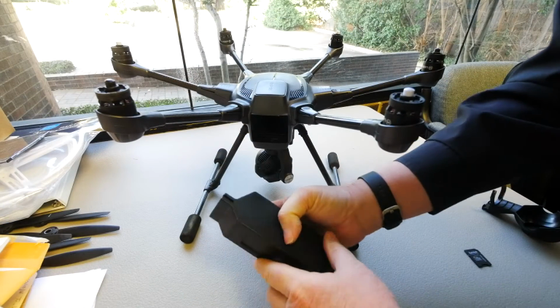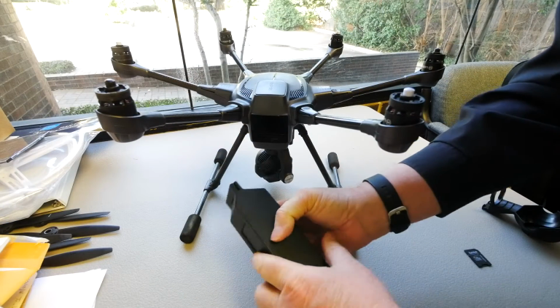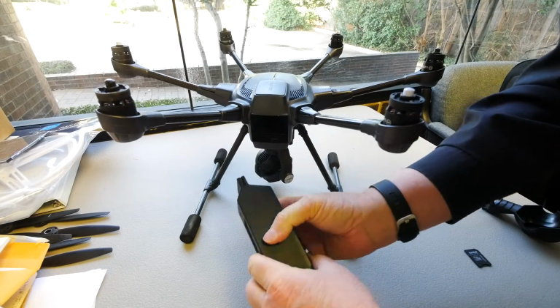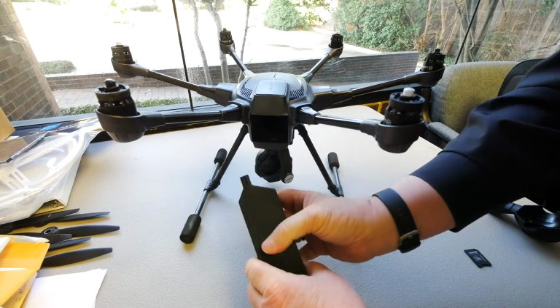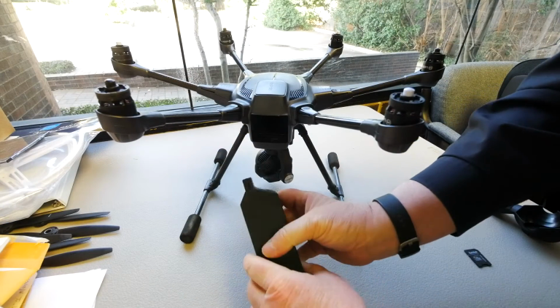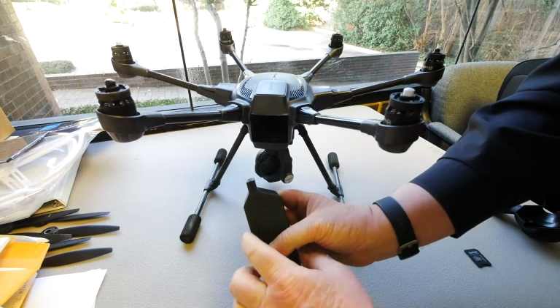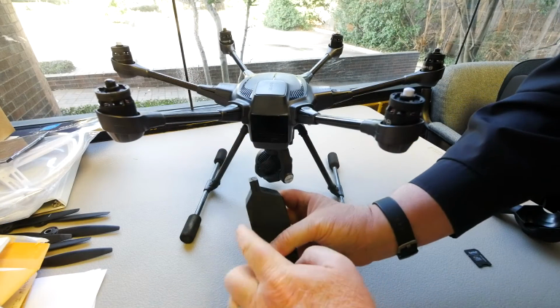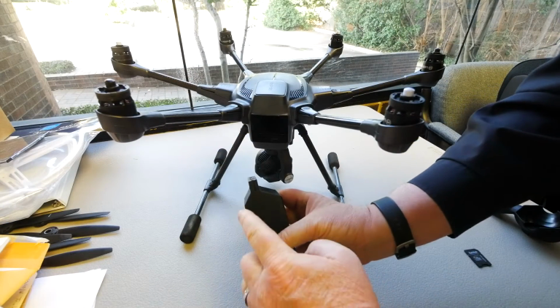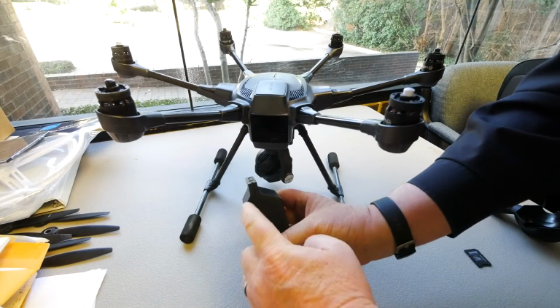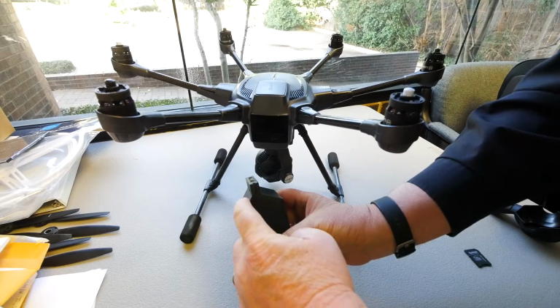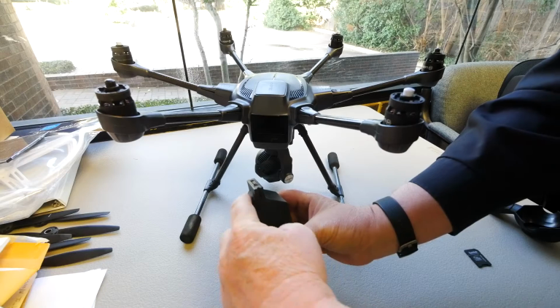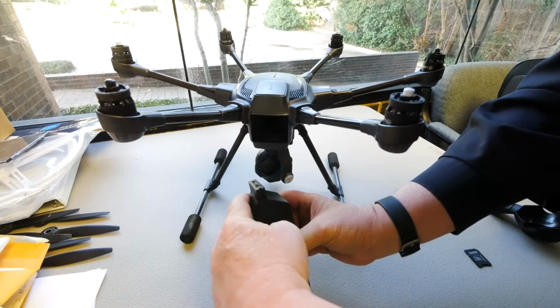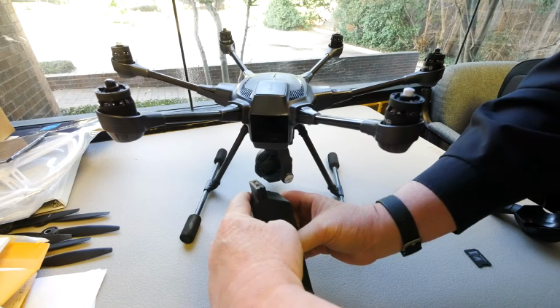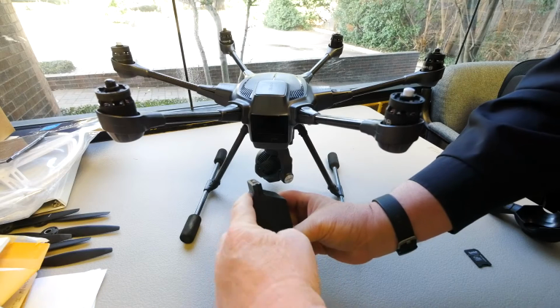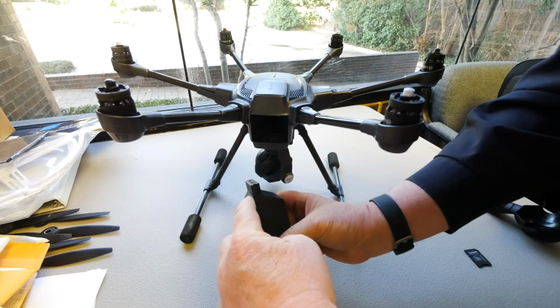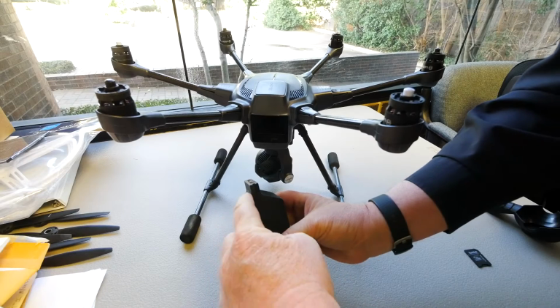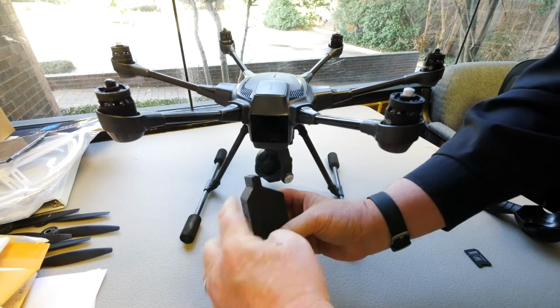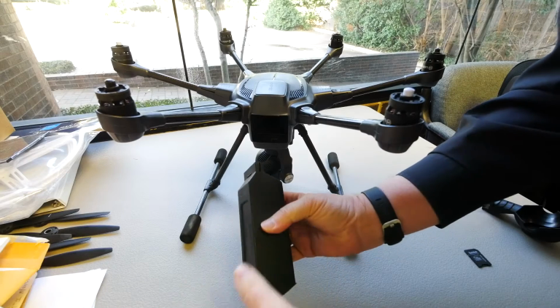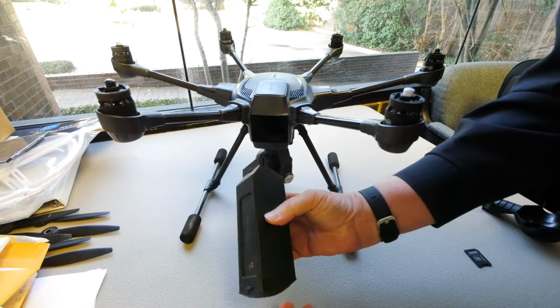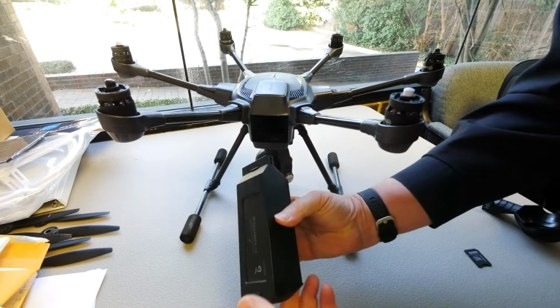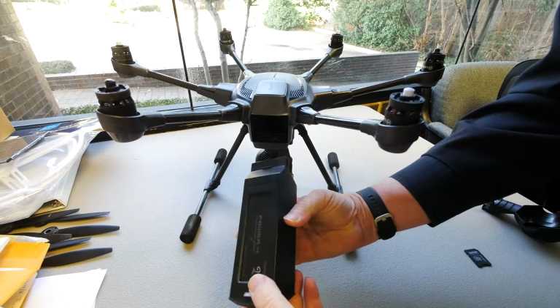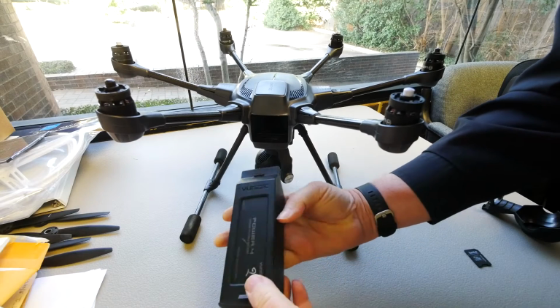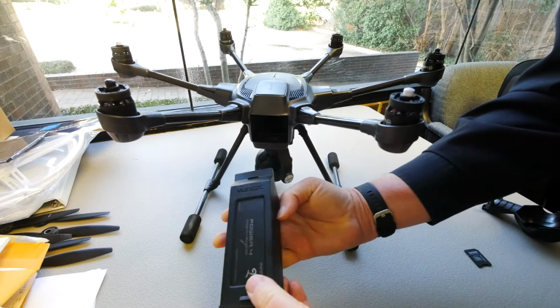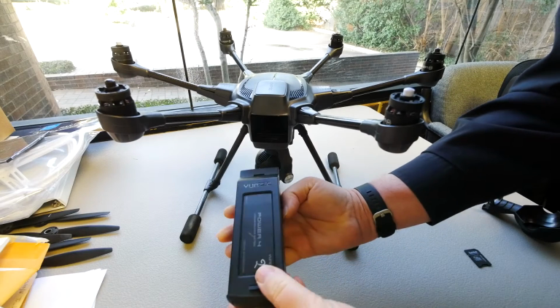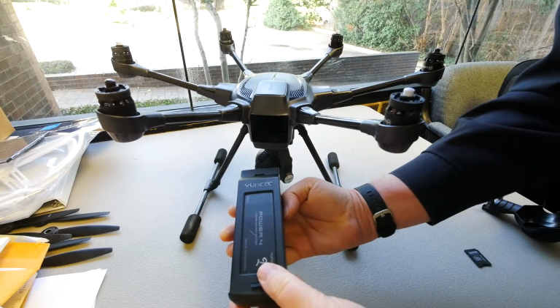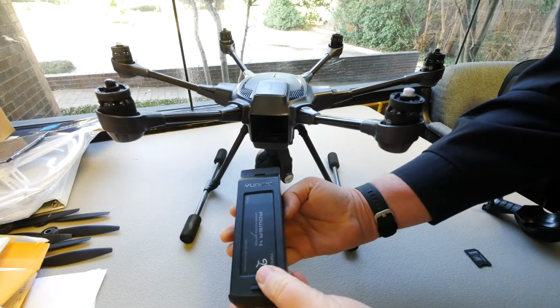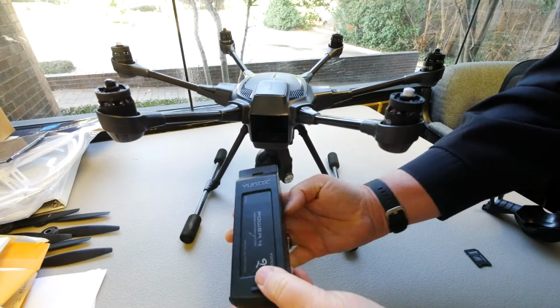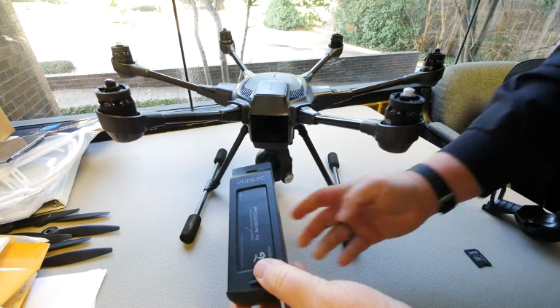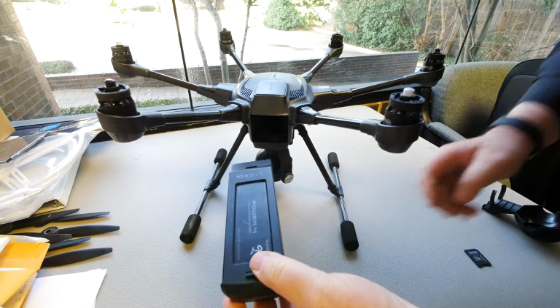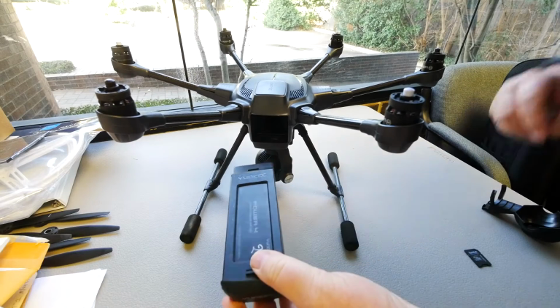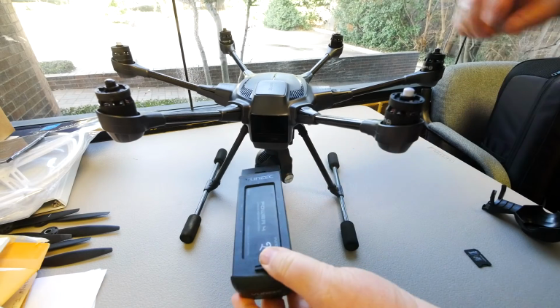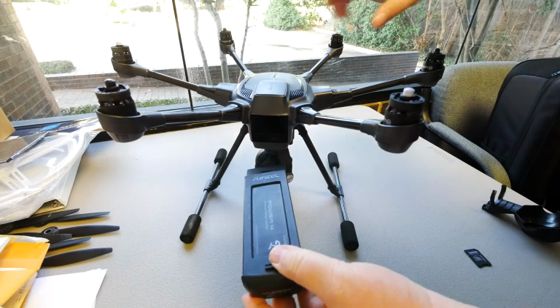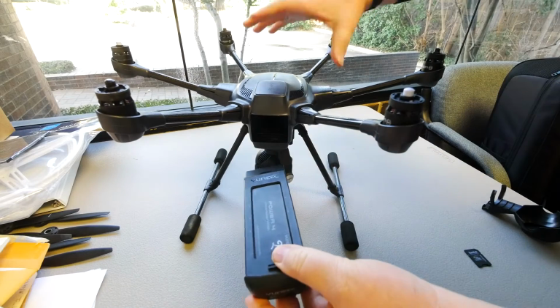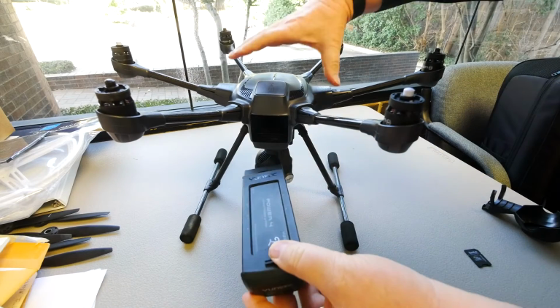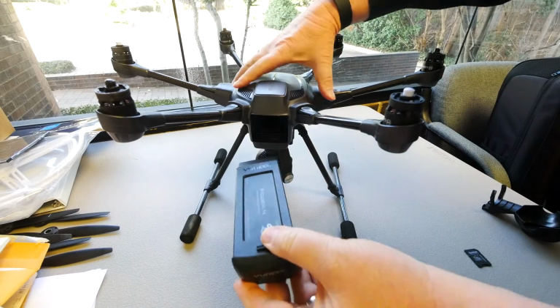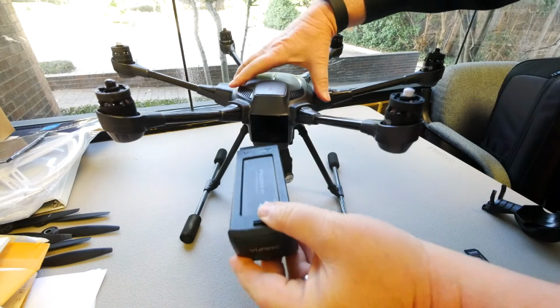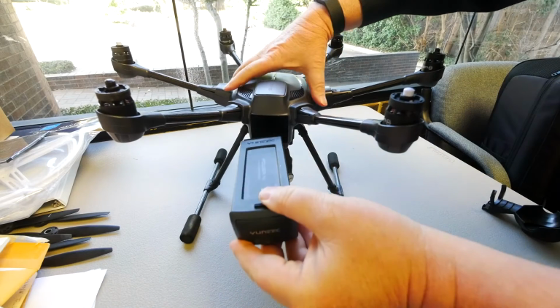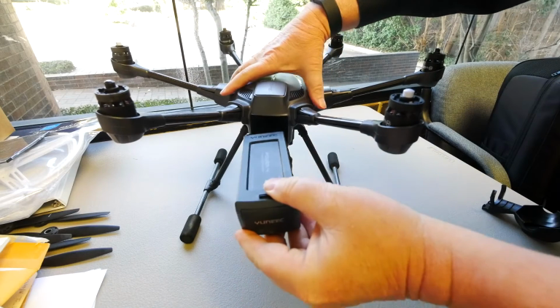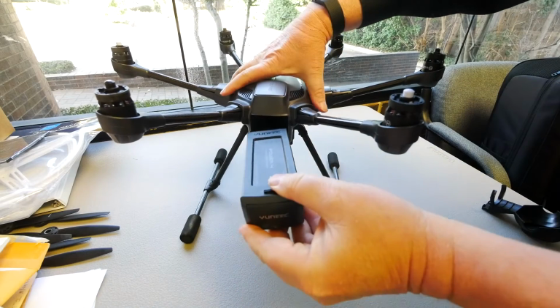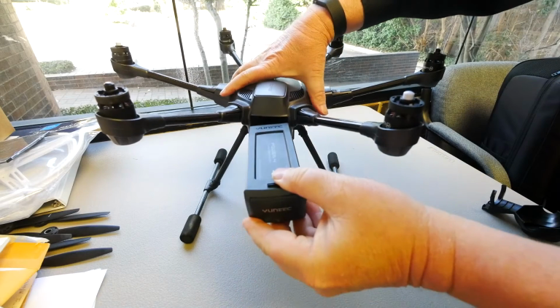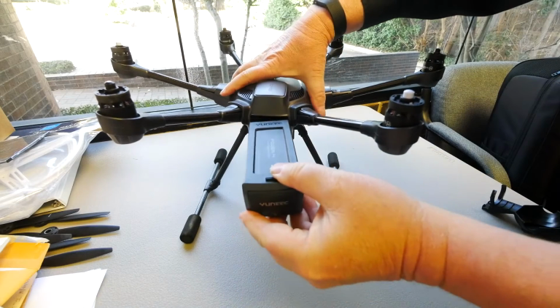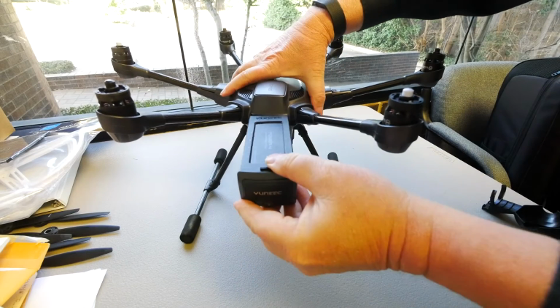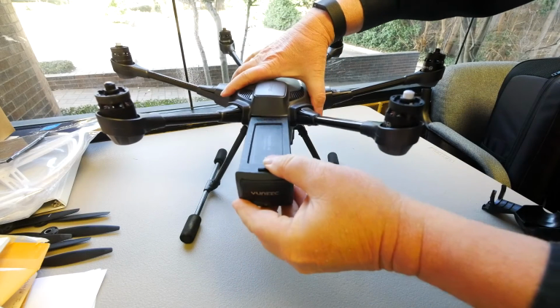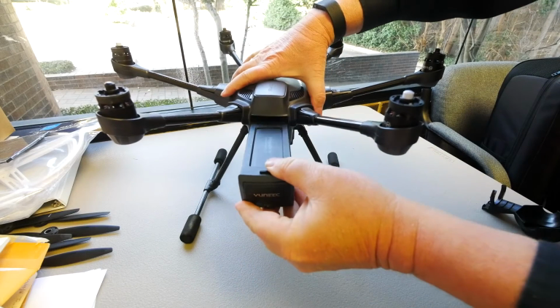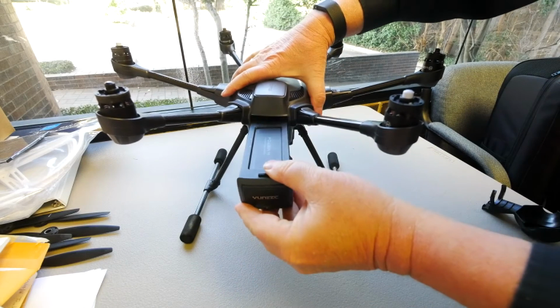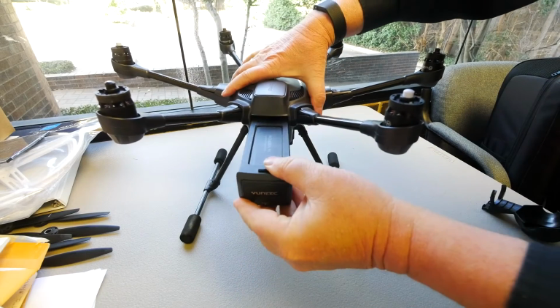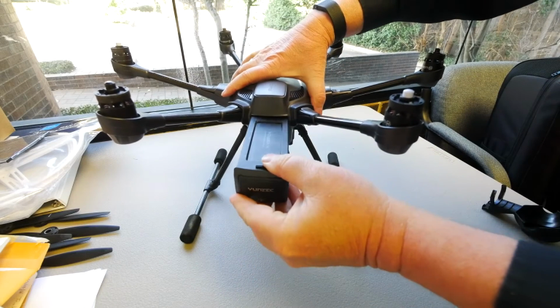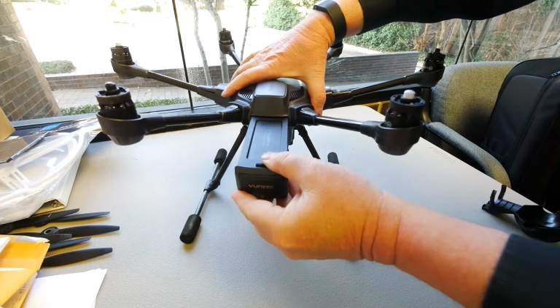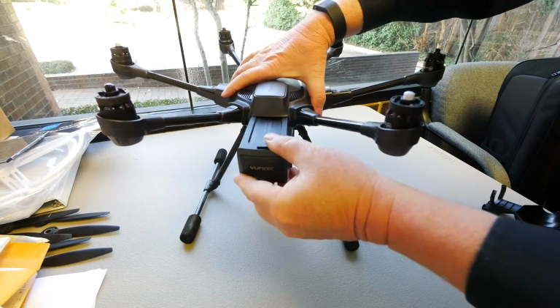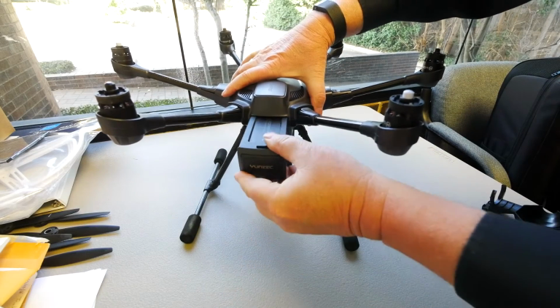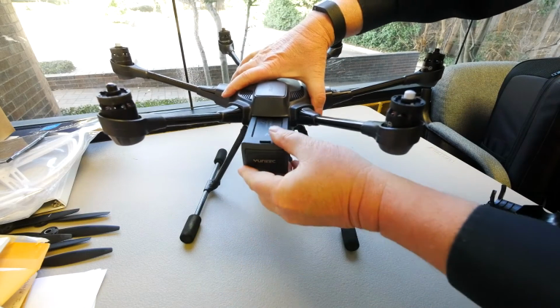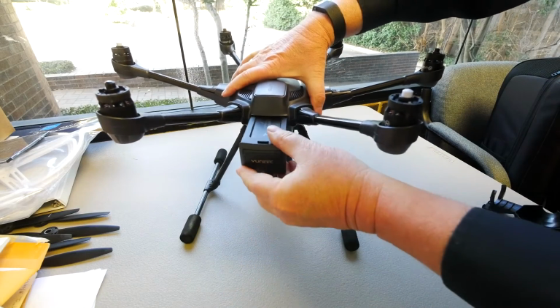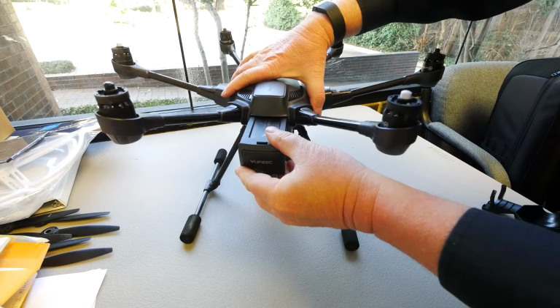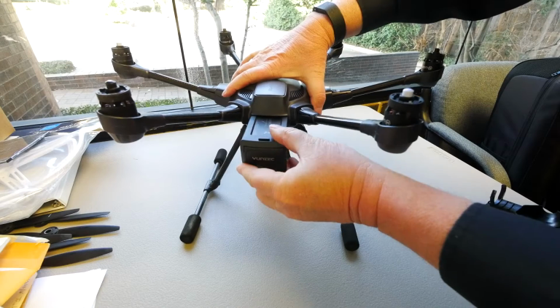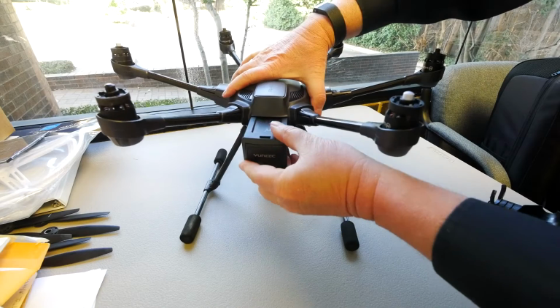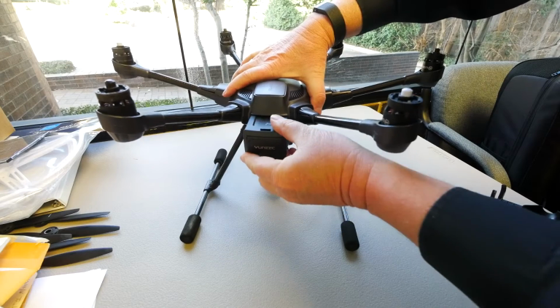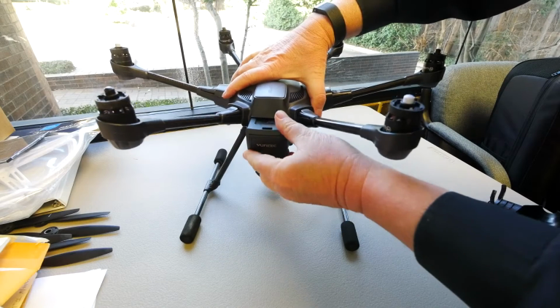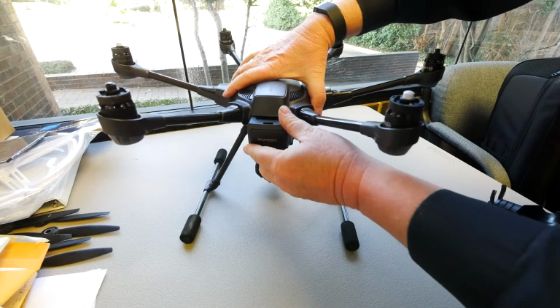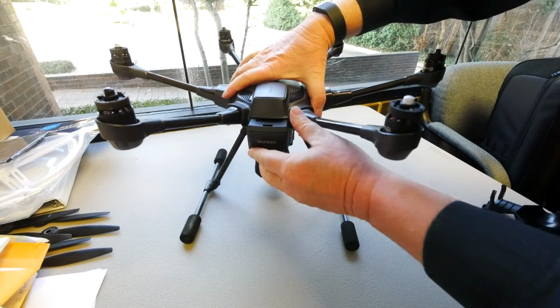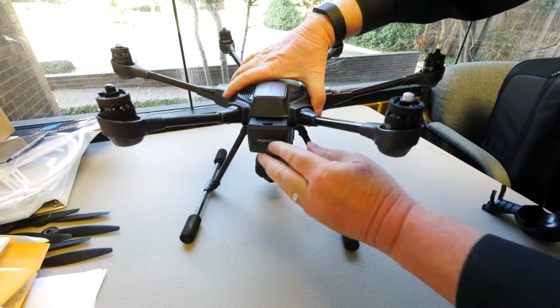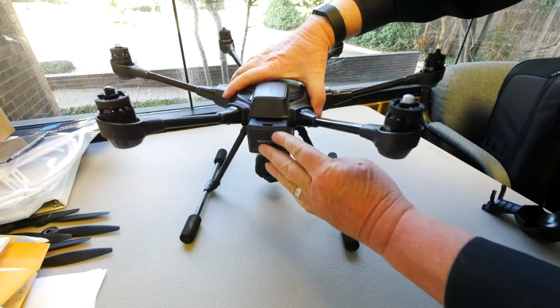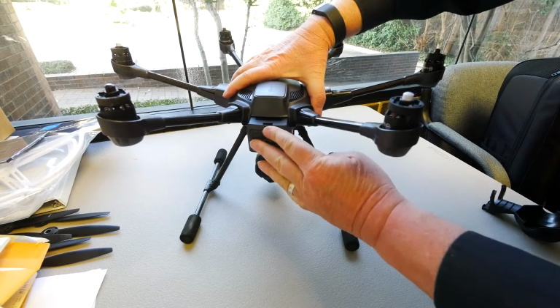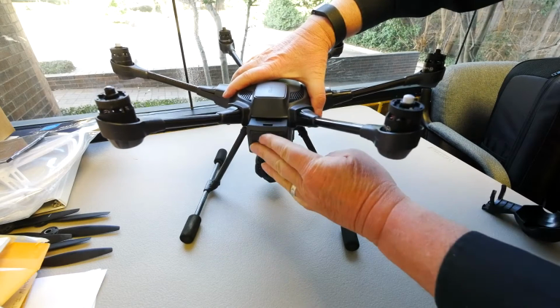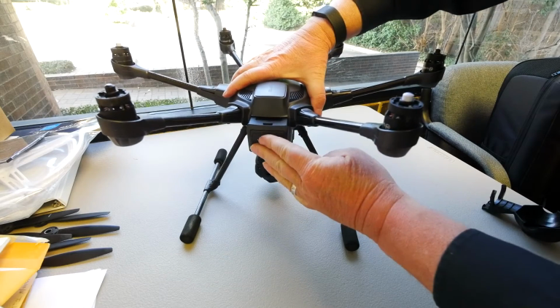Now you can install the flight battery. Slide the battery in, label up. Push it in firmly until it's all the way in.